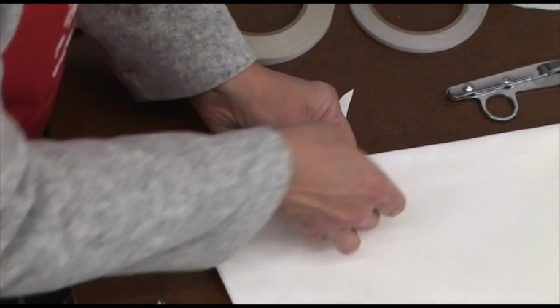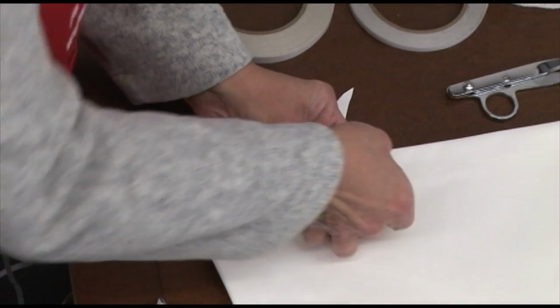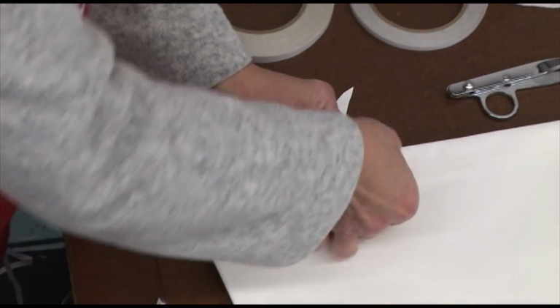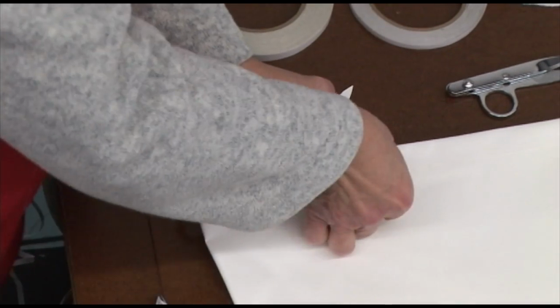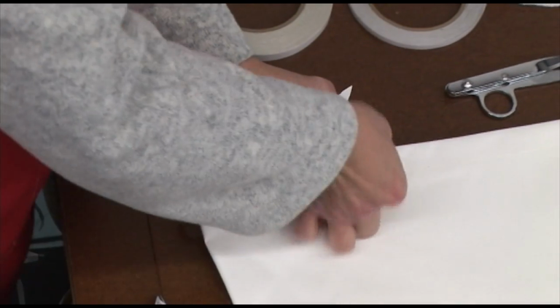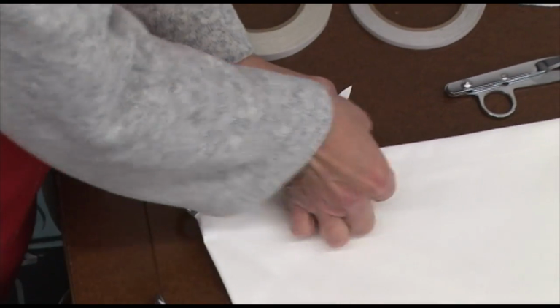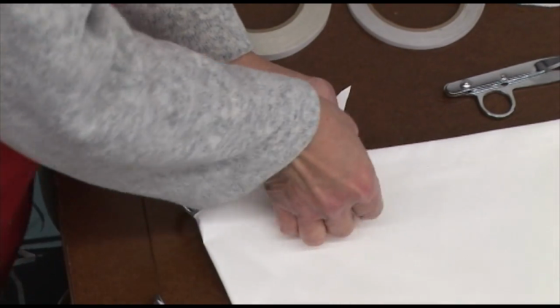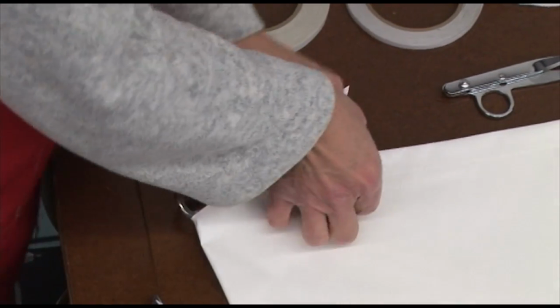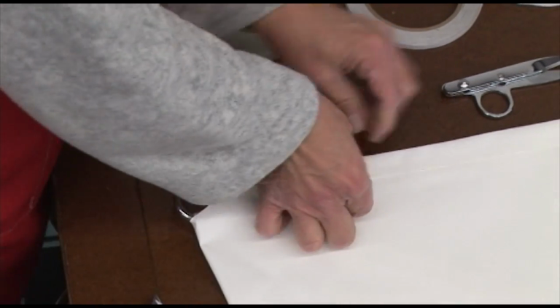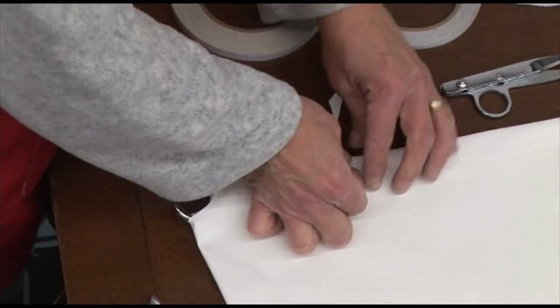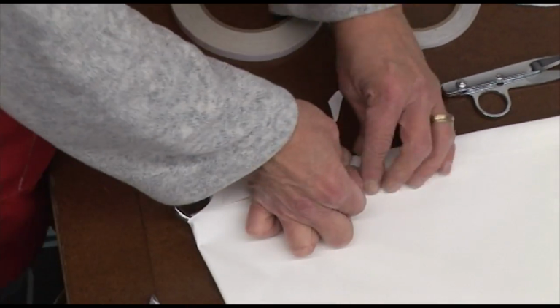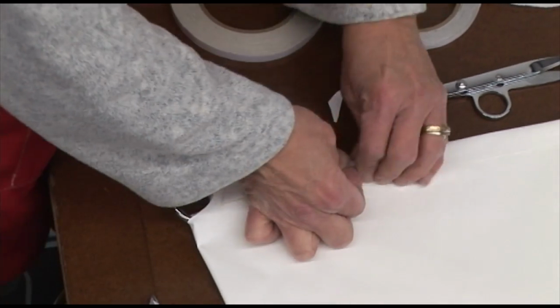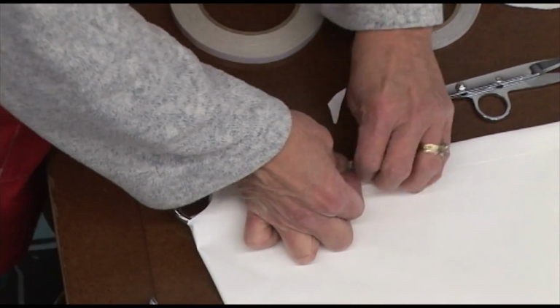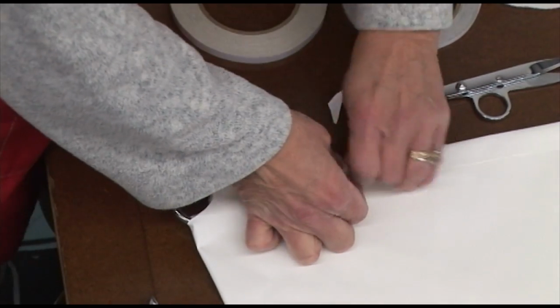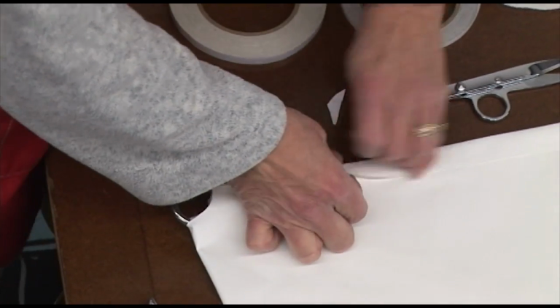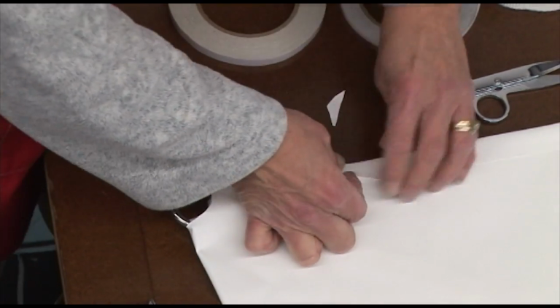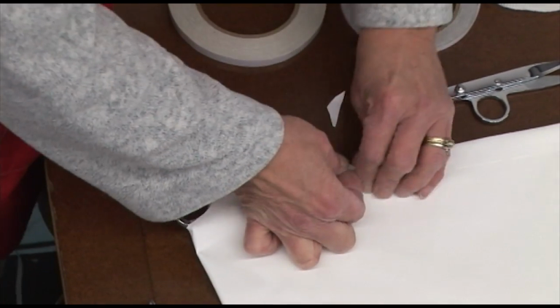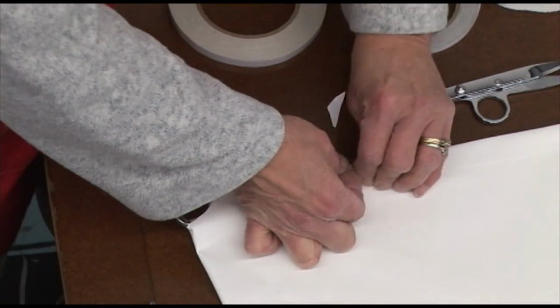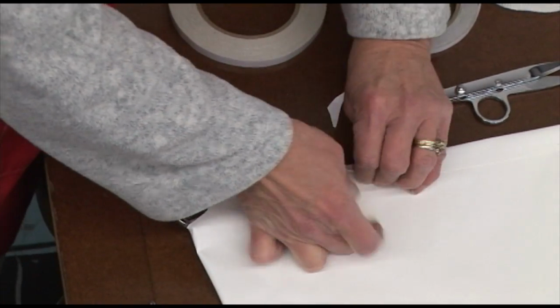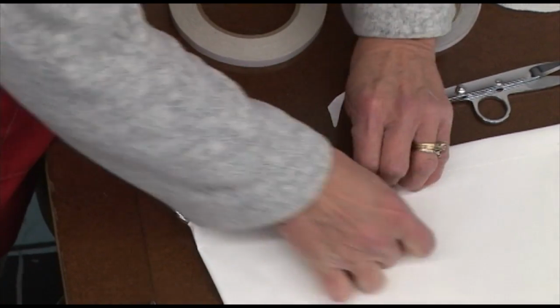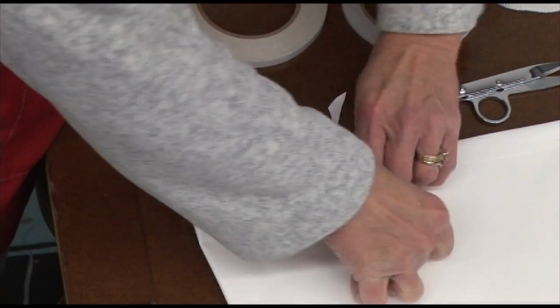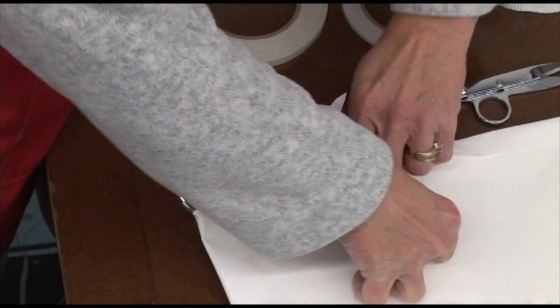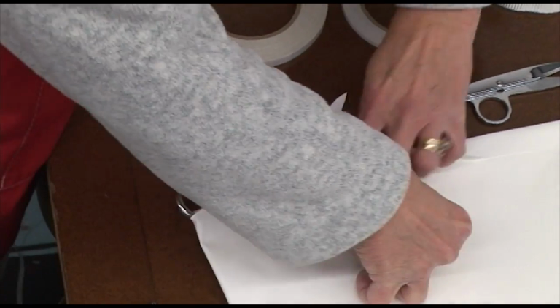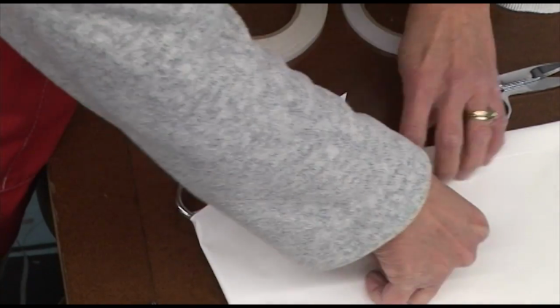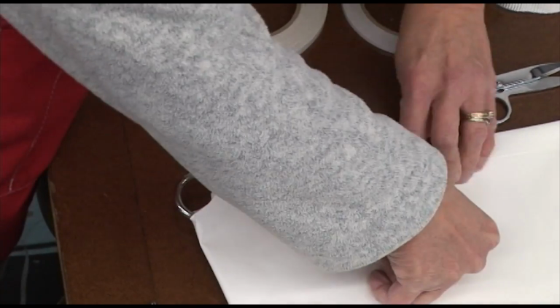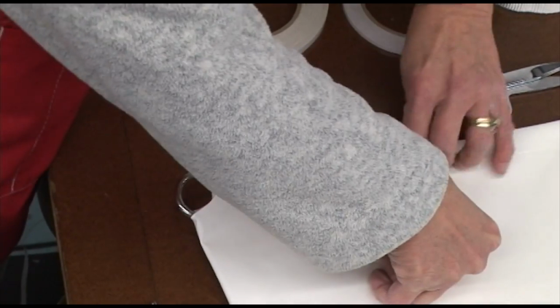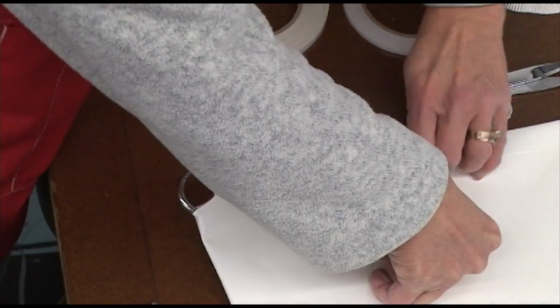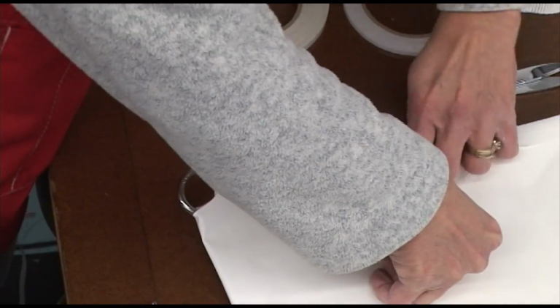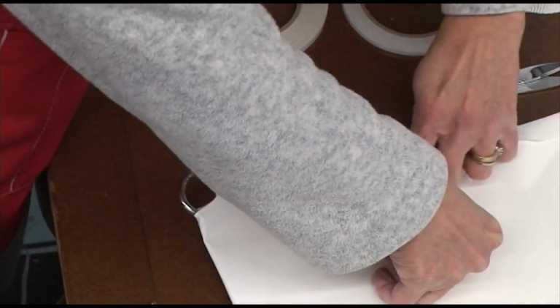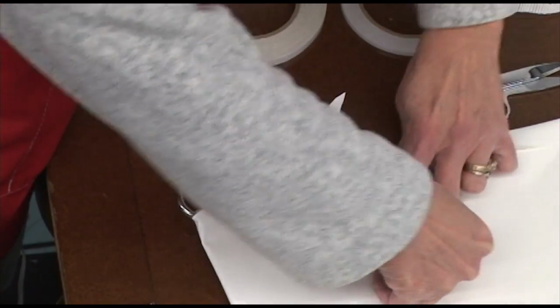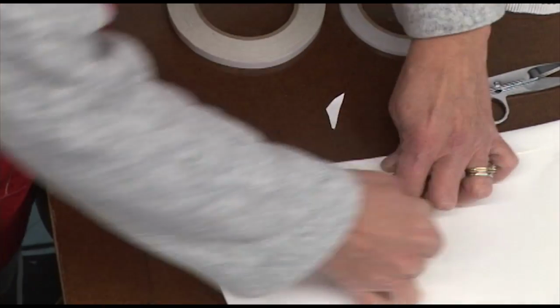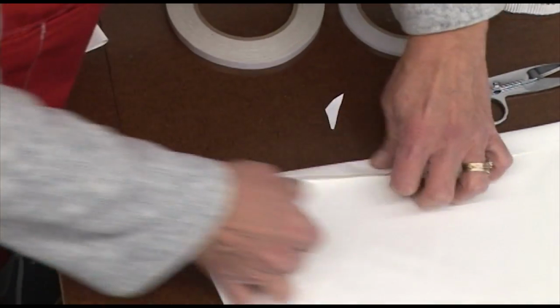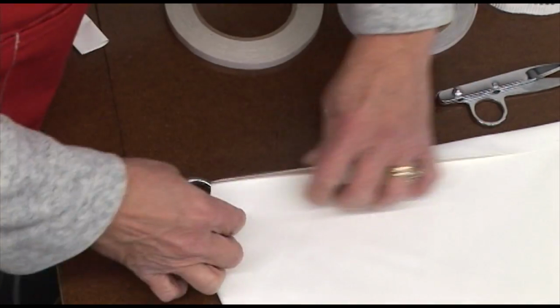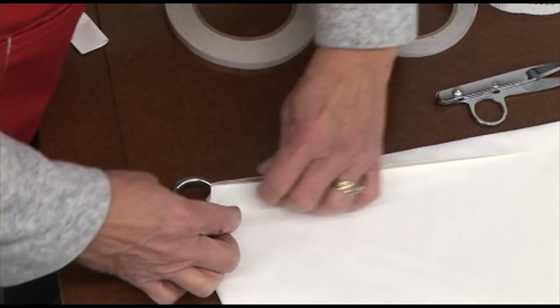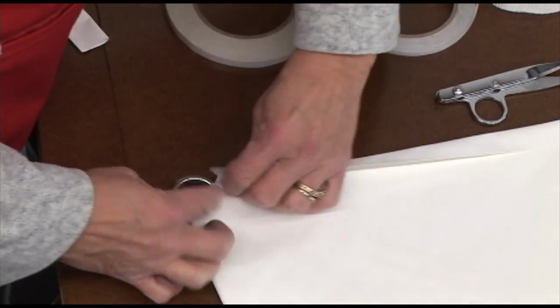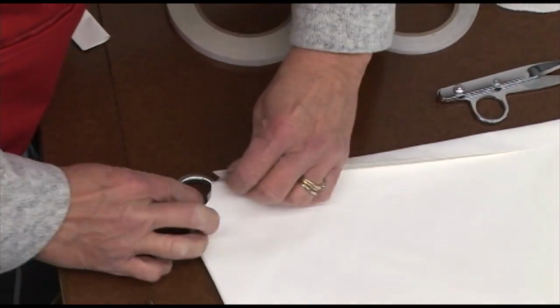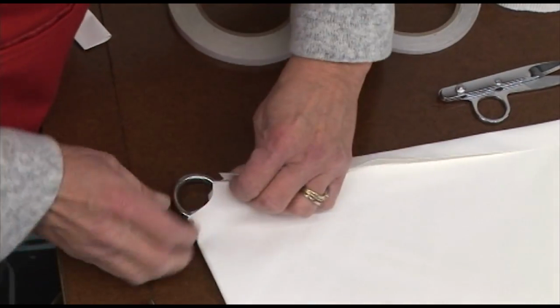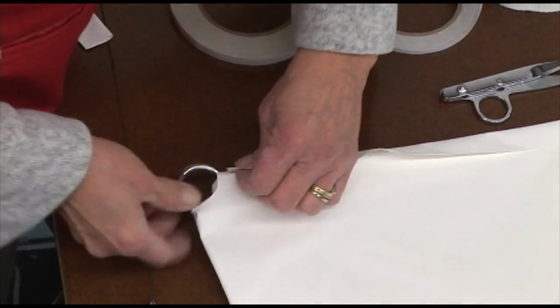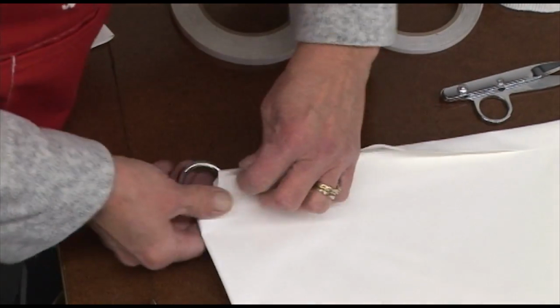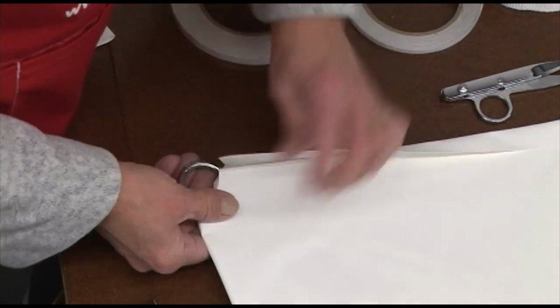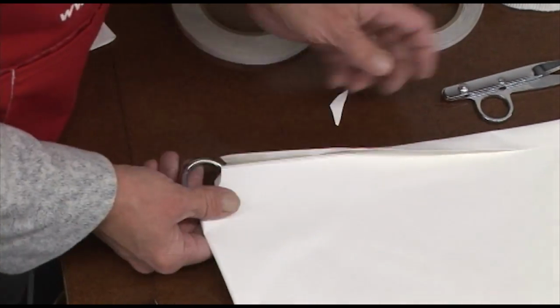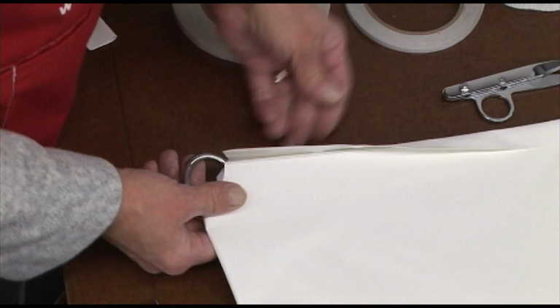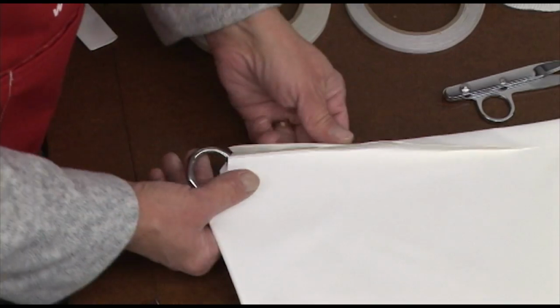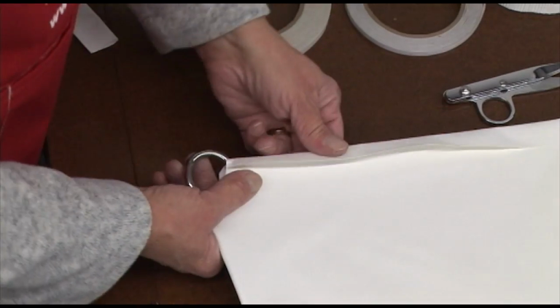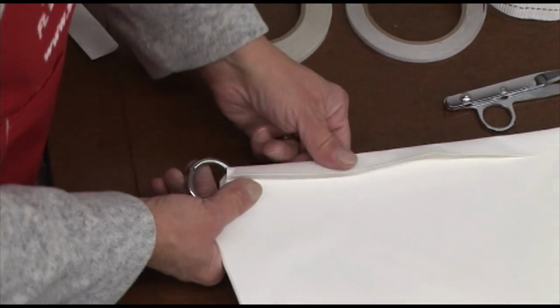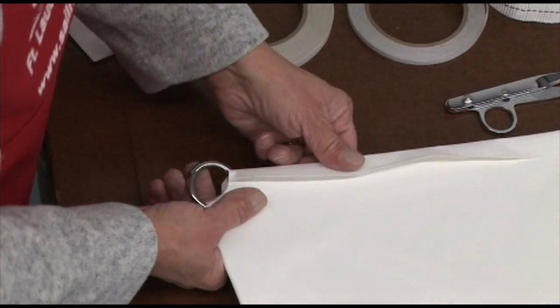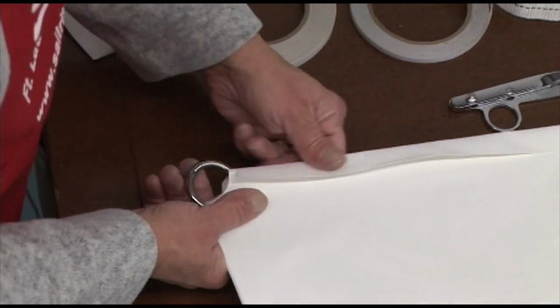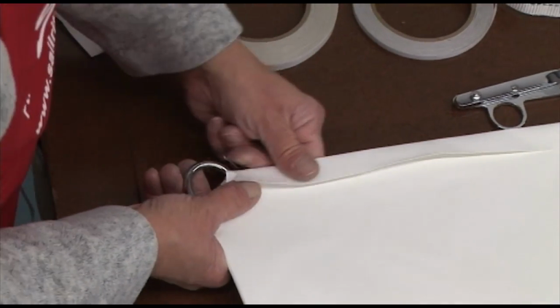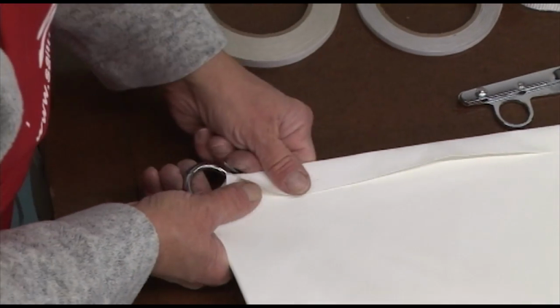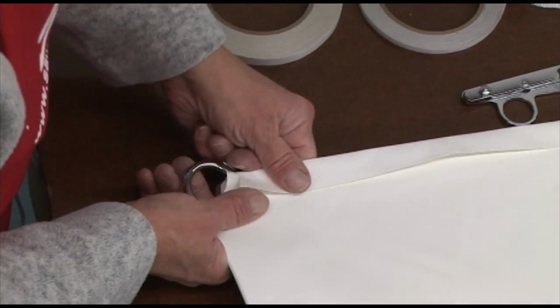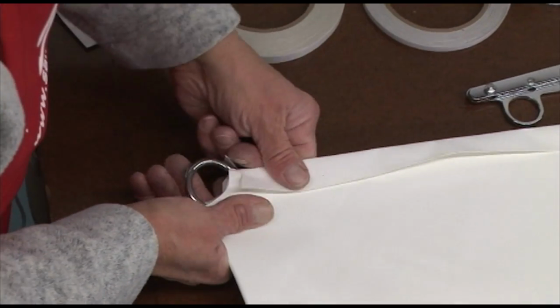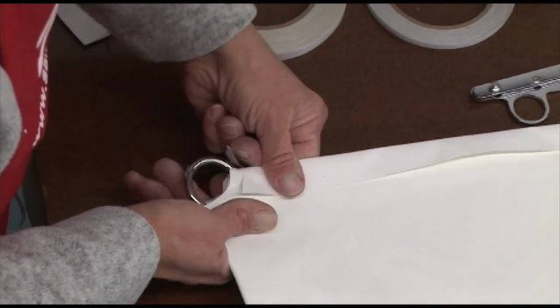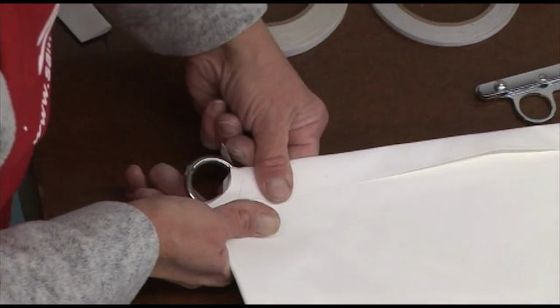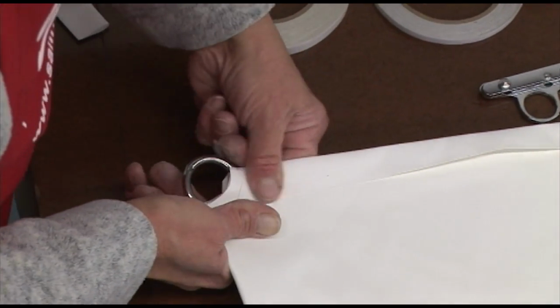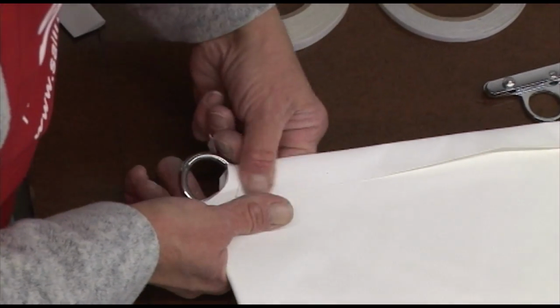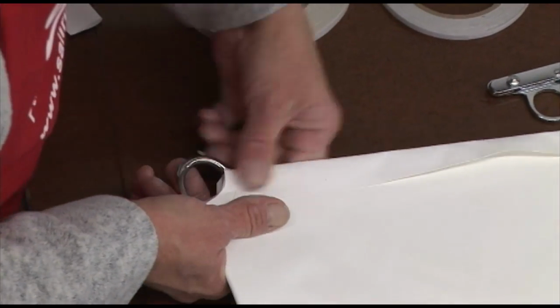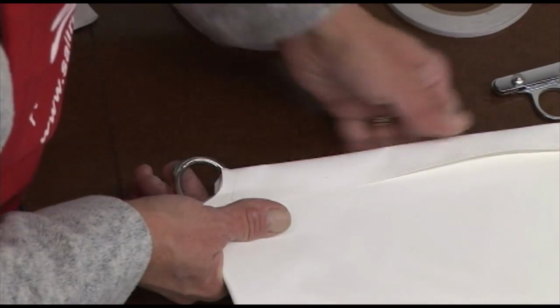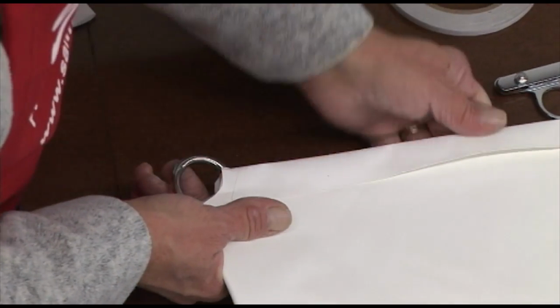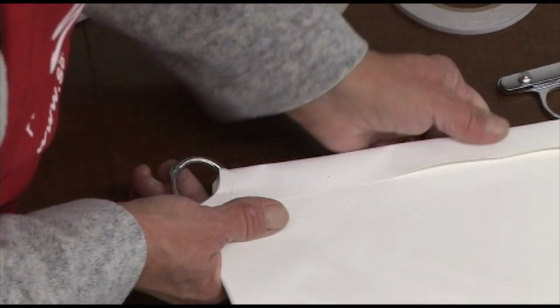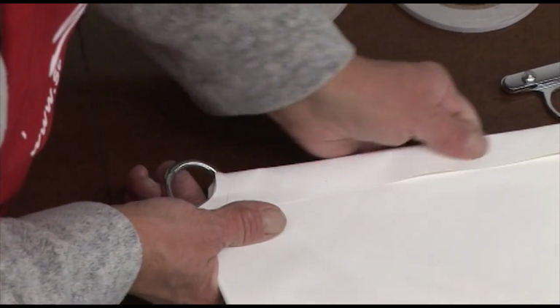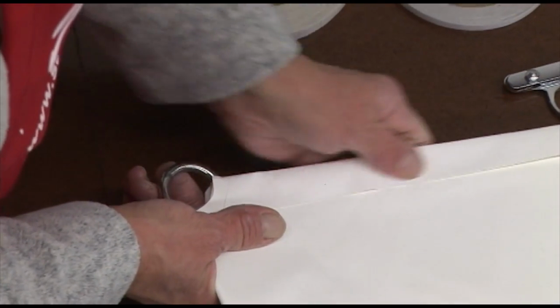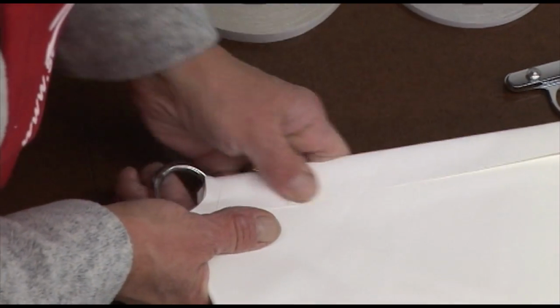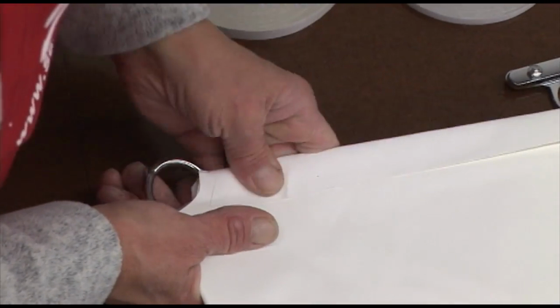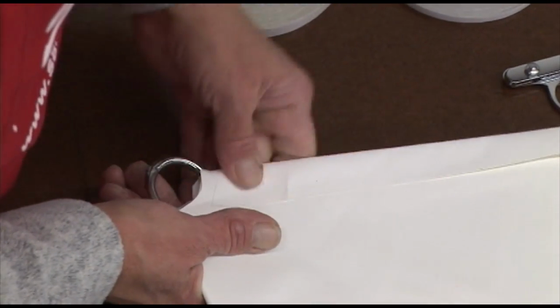If you're not happy about the way the tape is laying down, you can always peel it back up and reapply it — the beauty of double-sided tape.